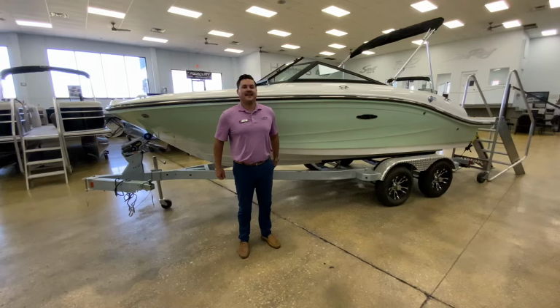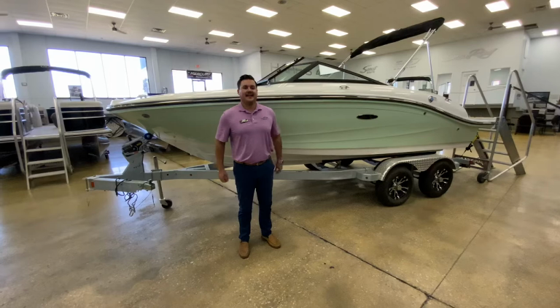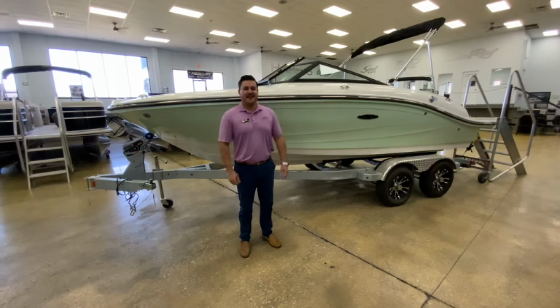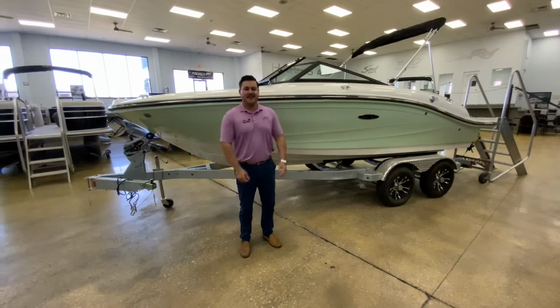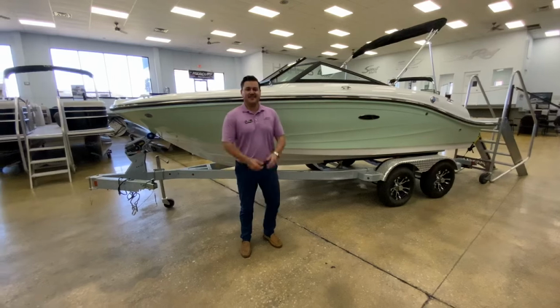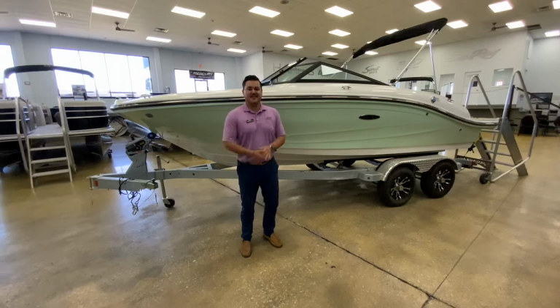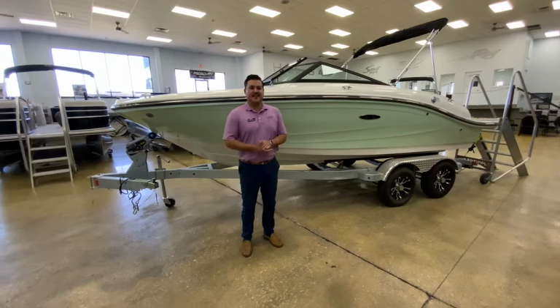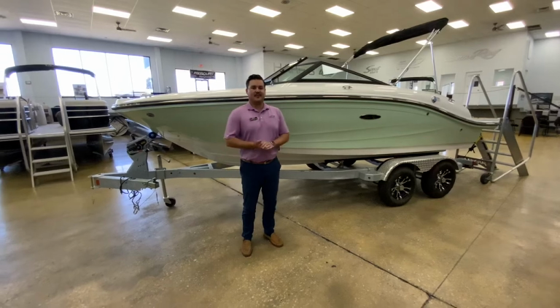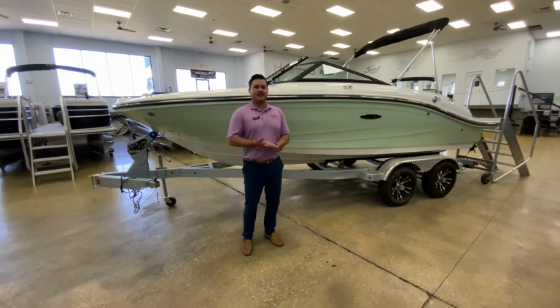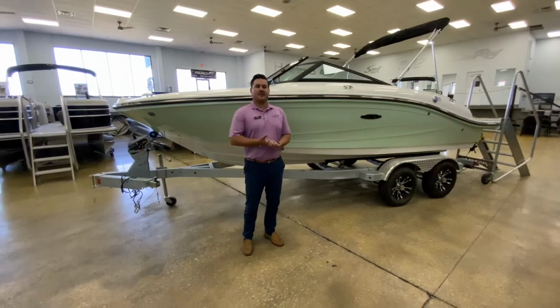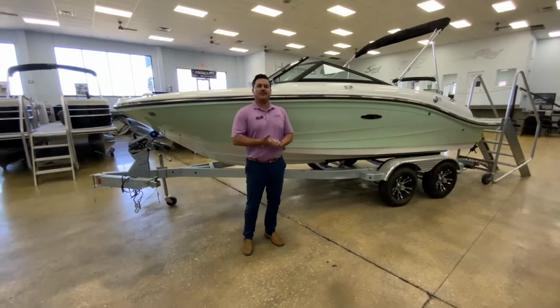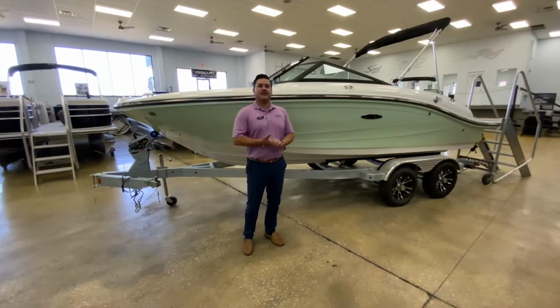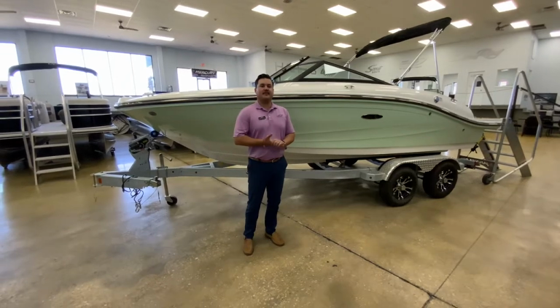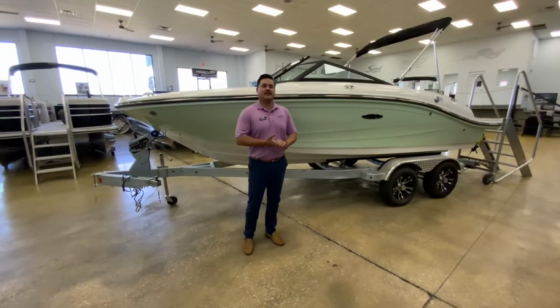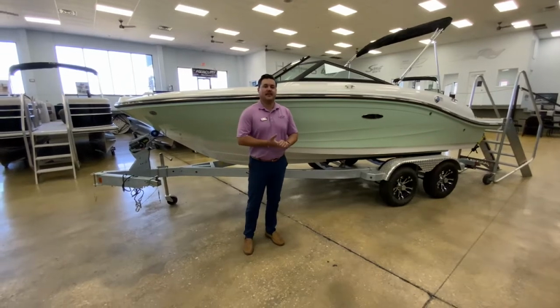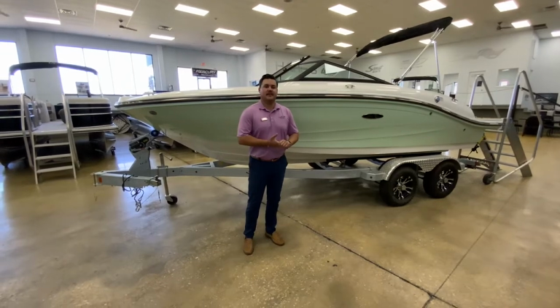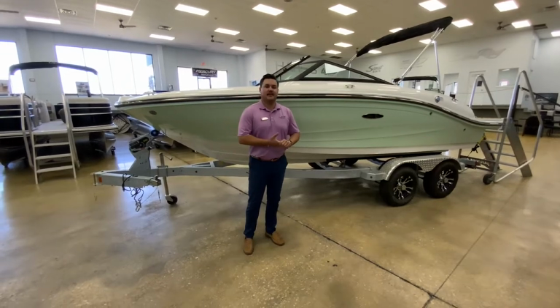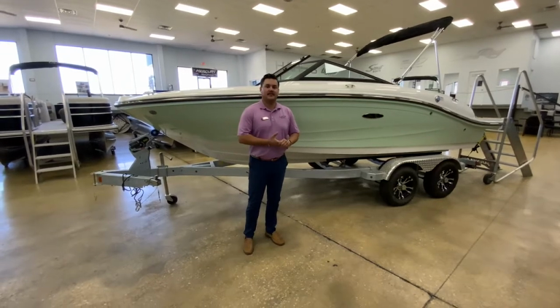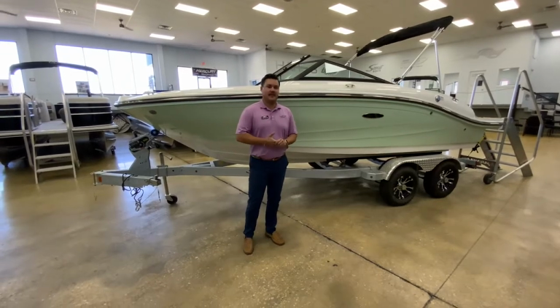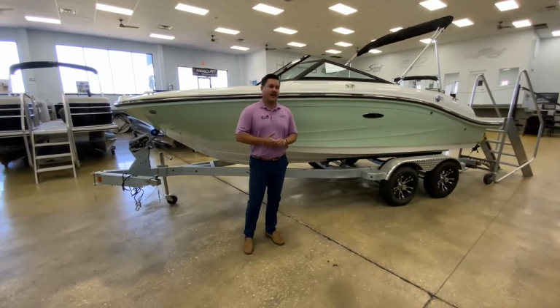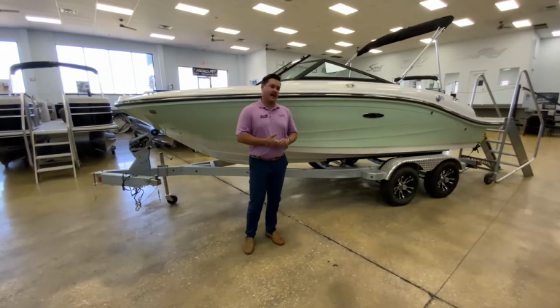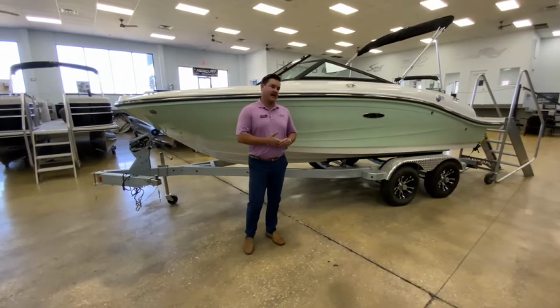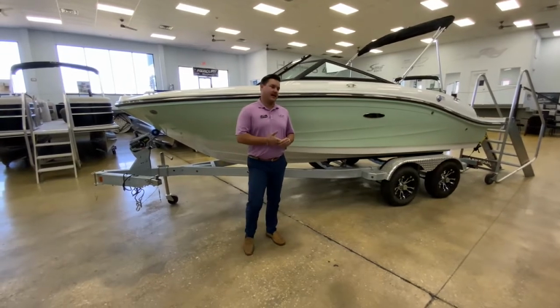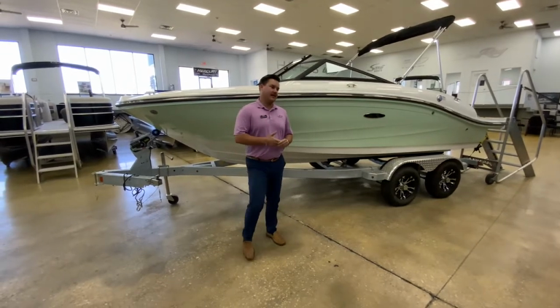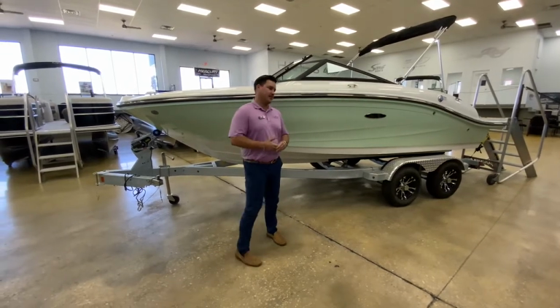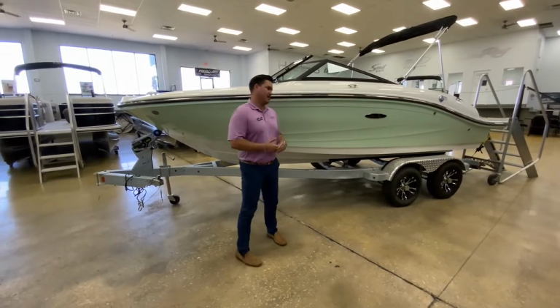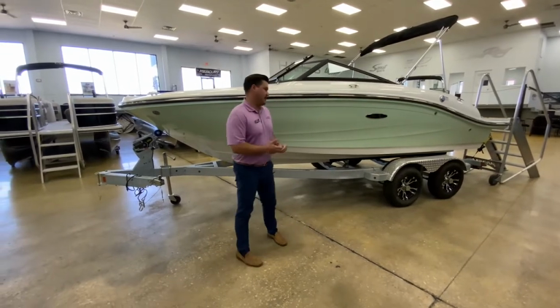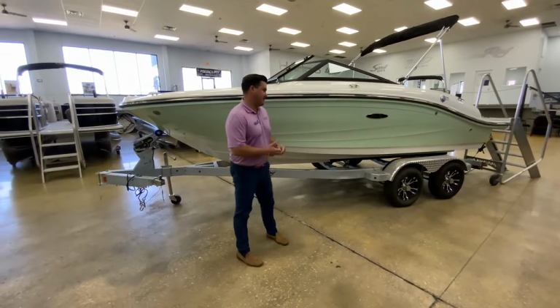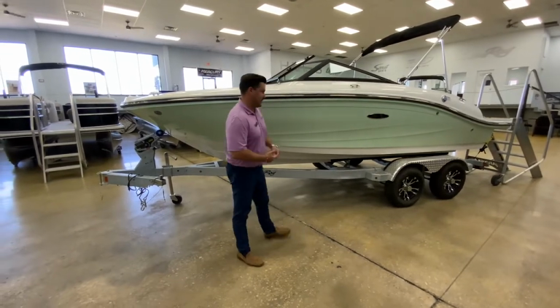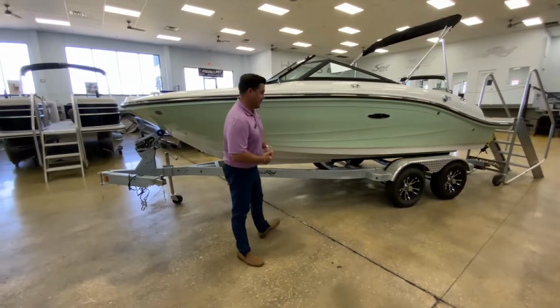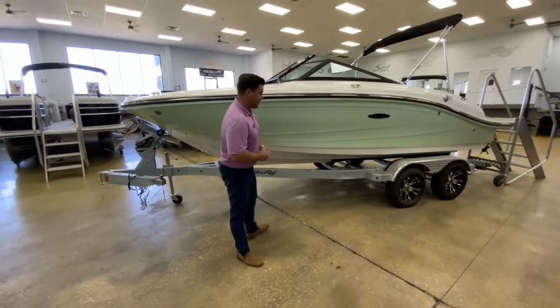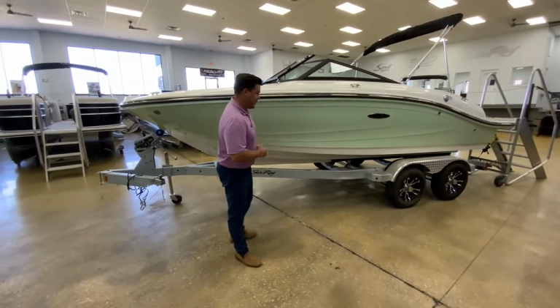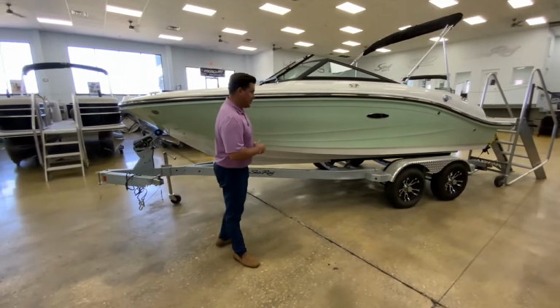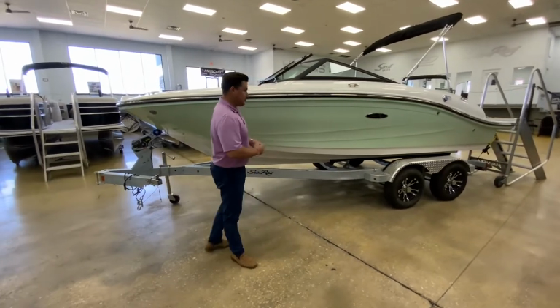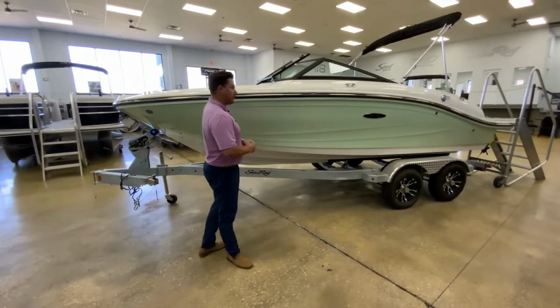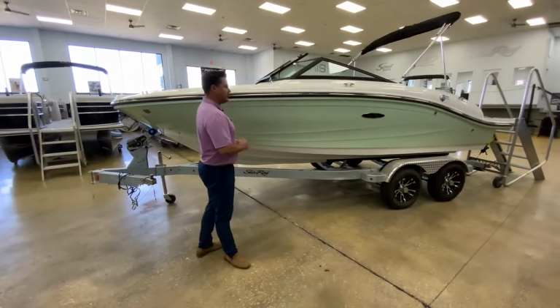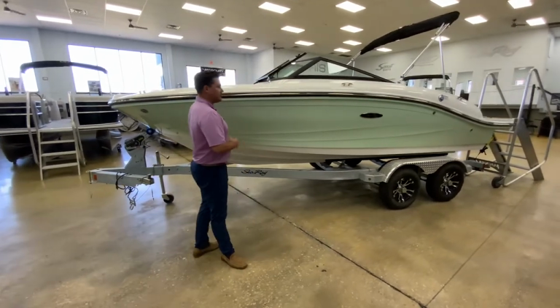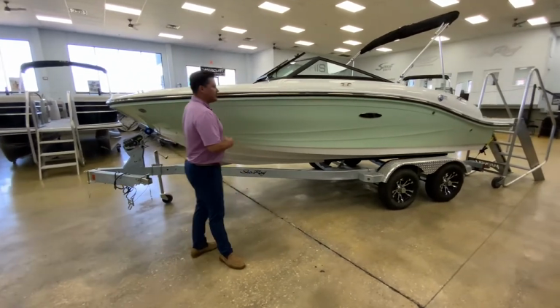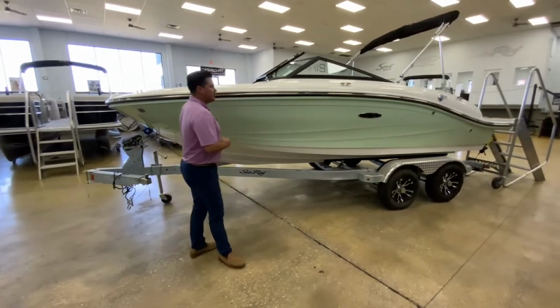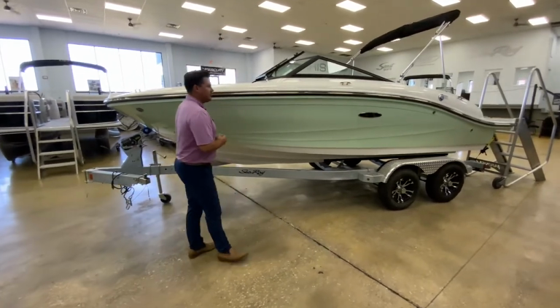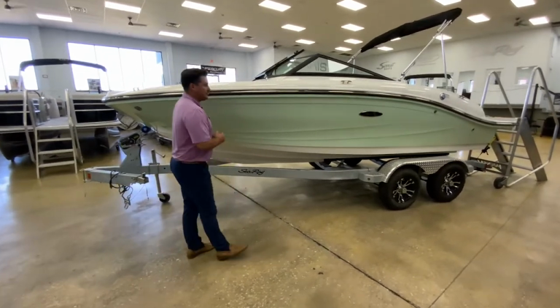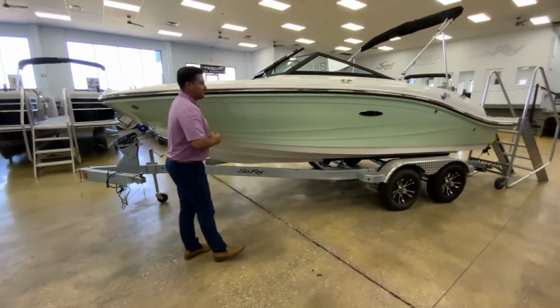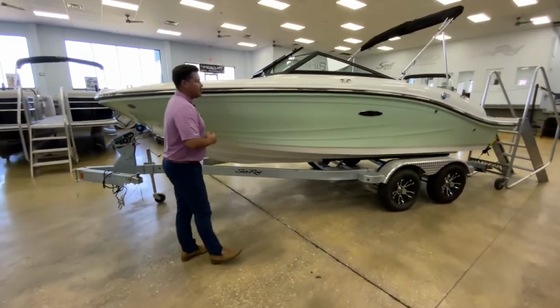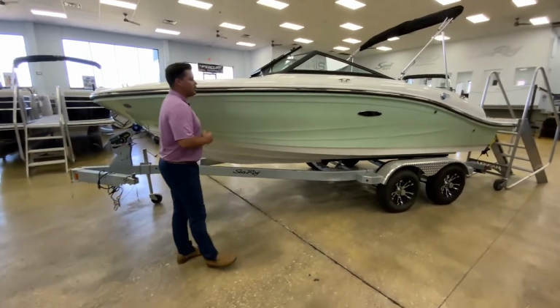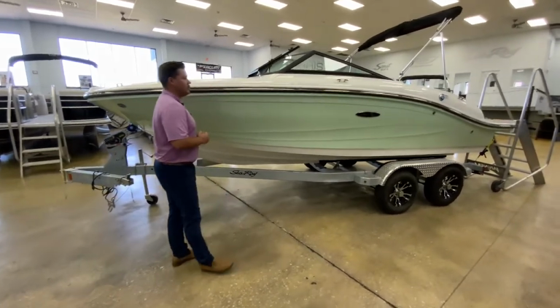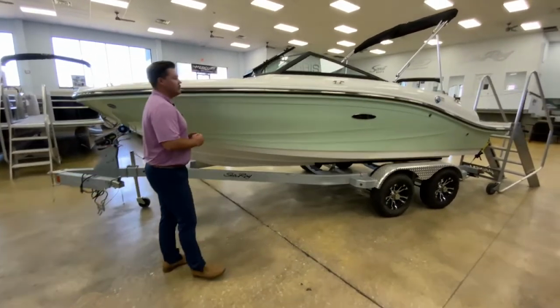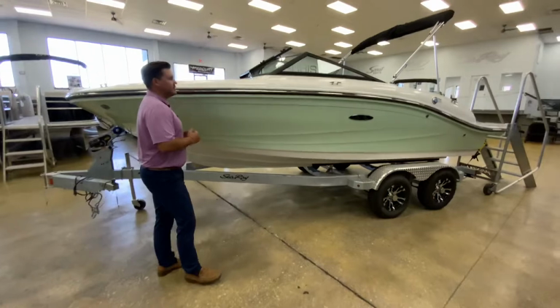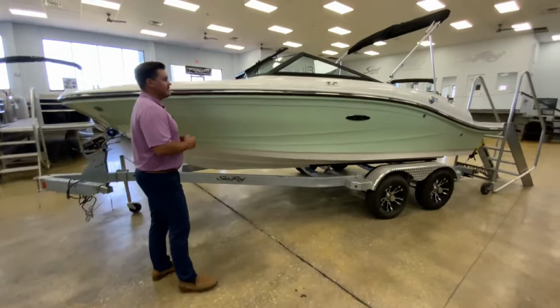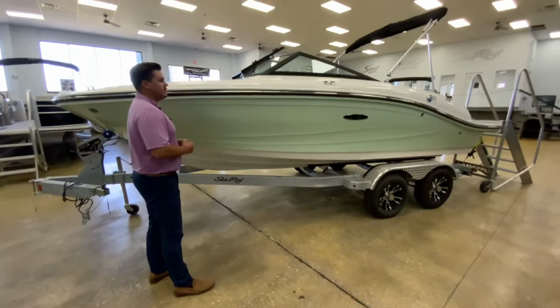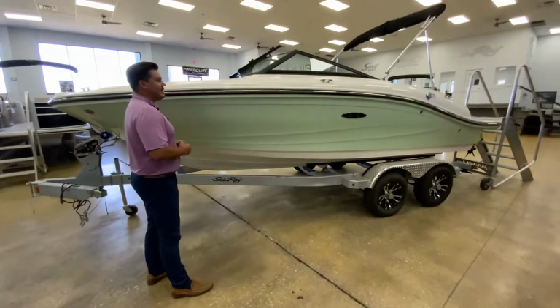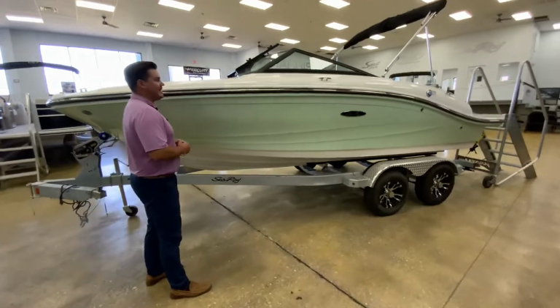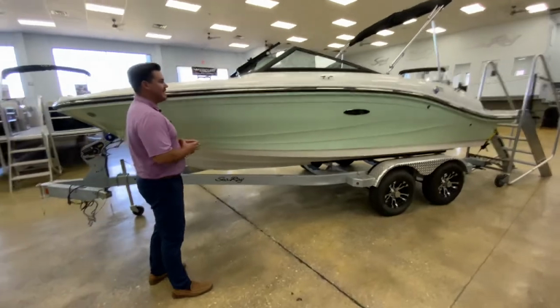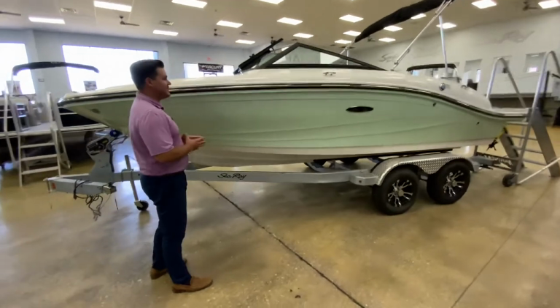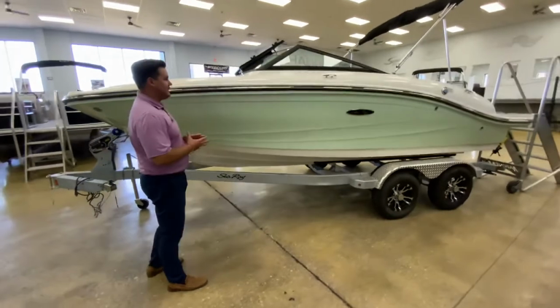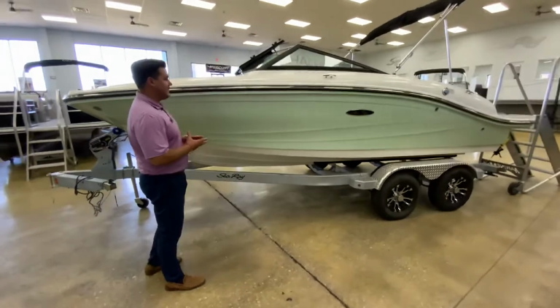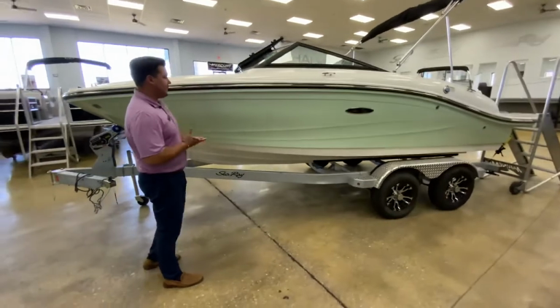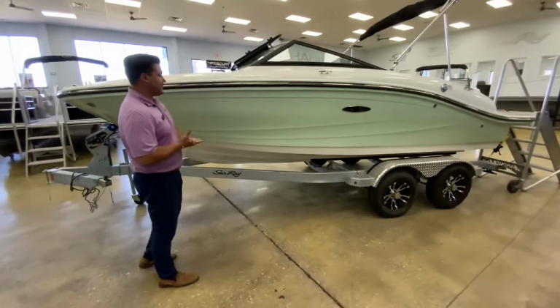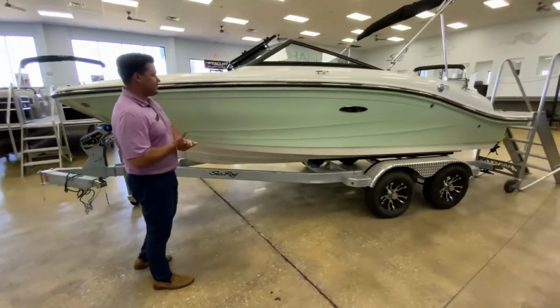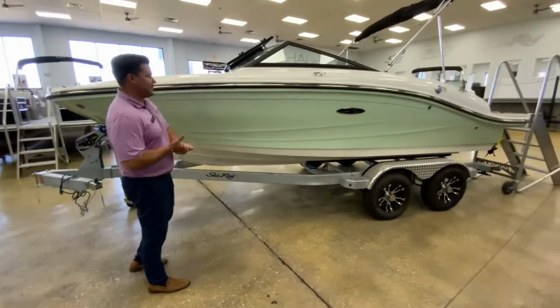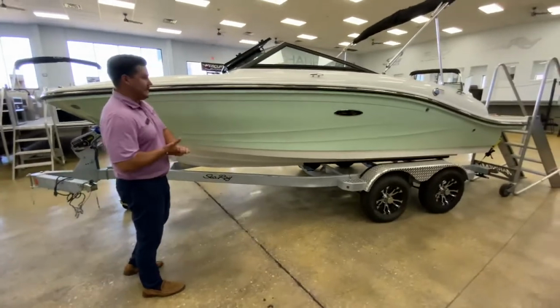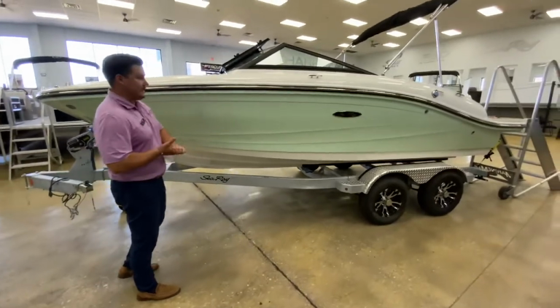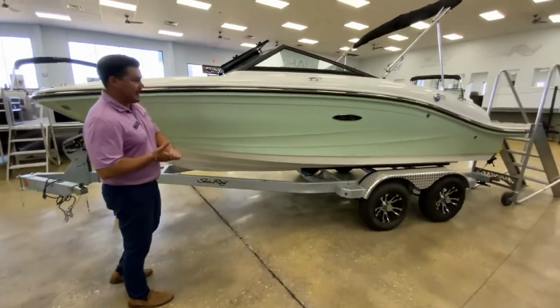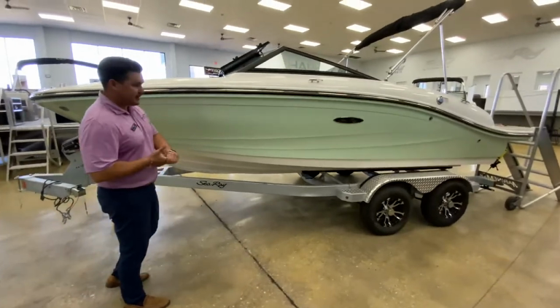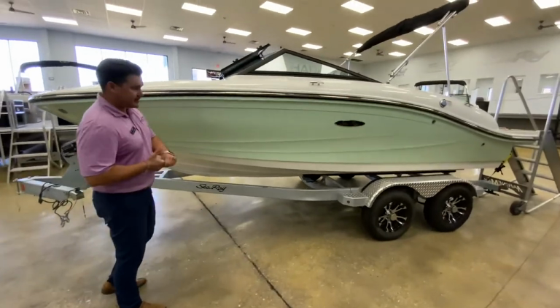Hello, this is Daniel with MarineMax Orlando. Today I am showcasing this brand new 2022 SeaRay 19X SPX.